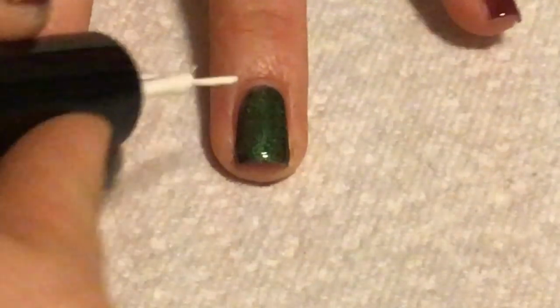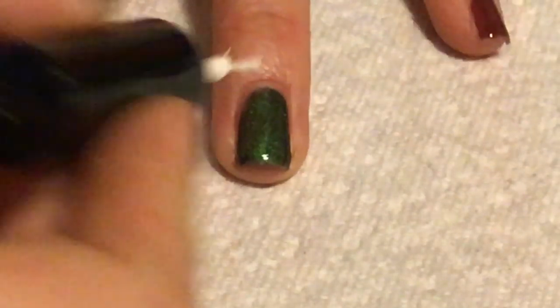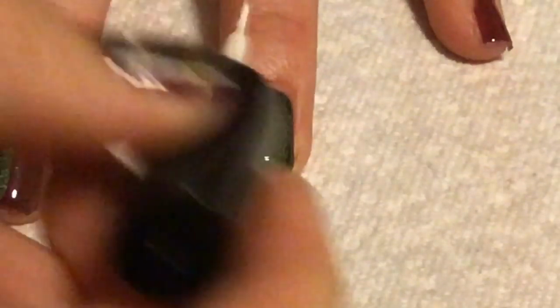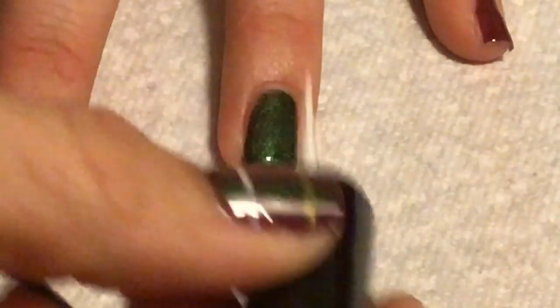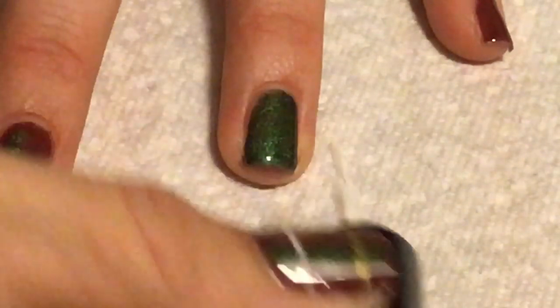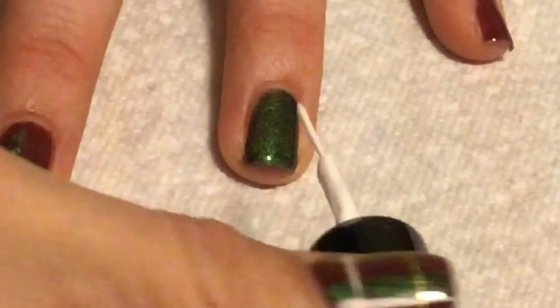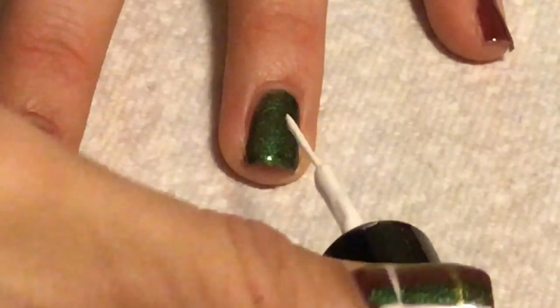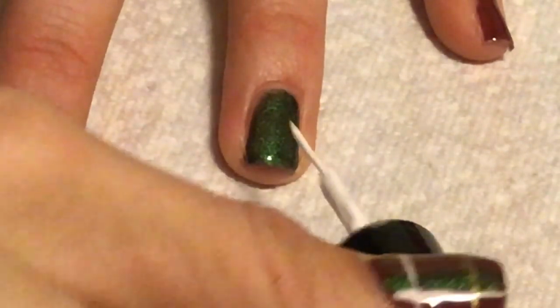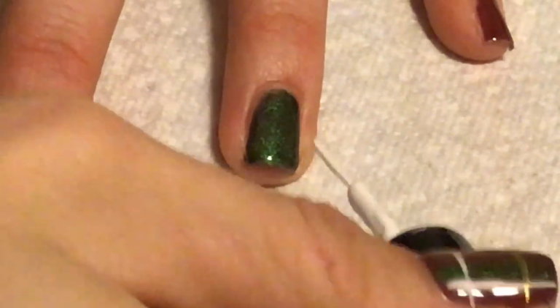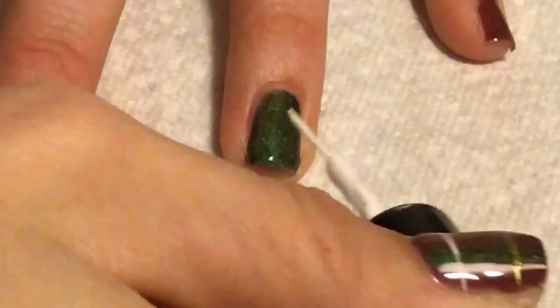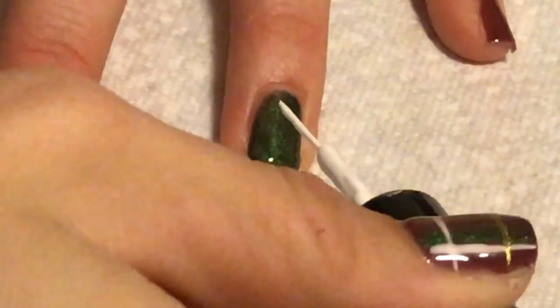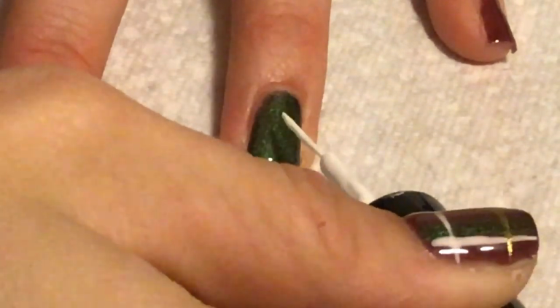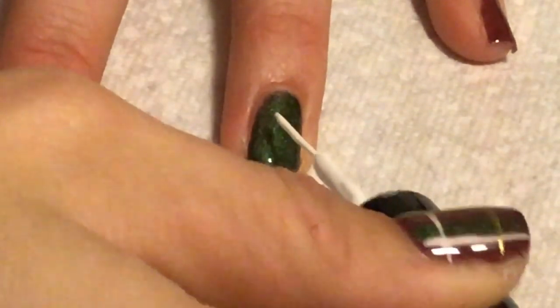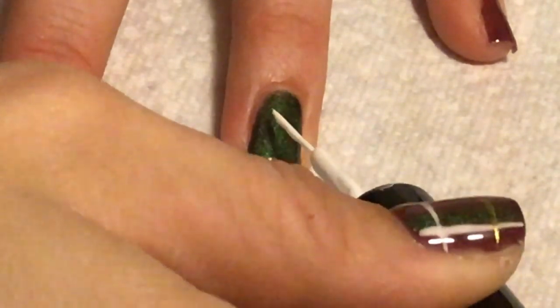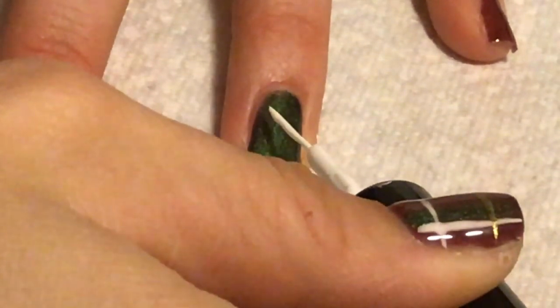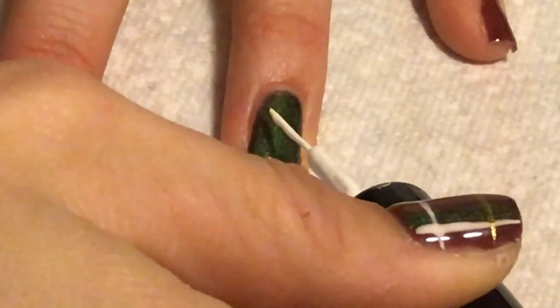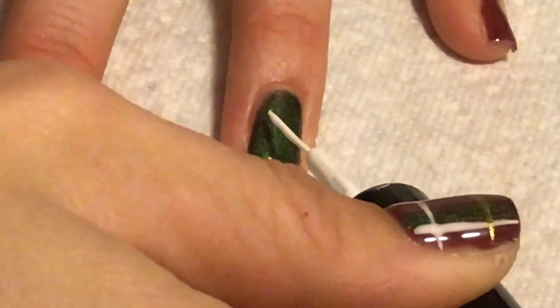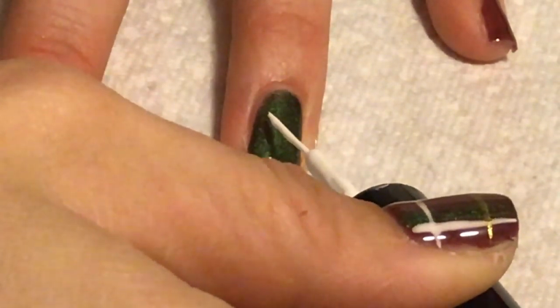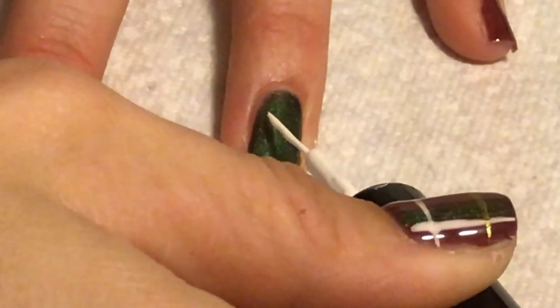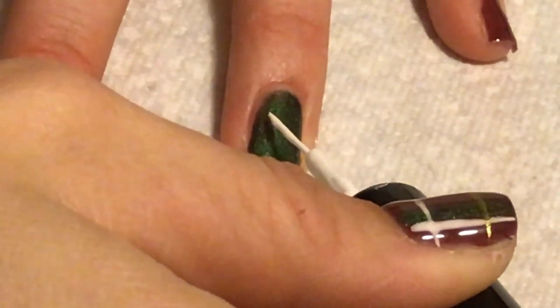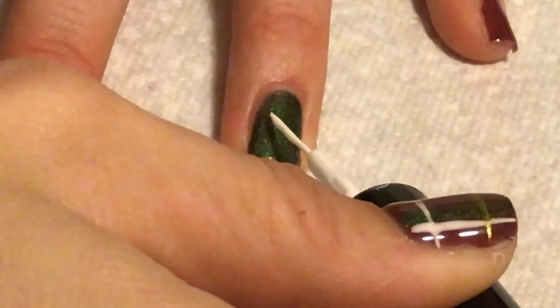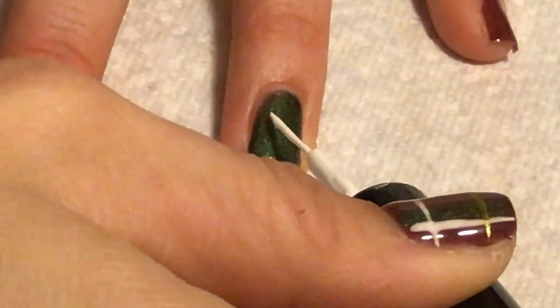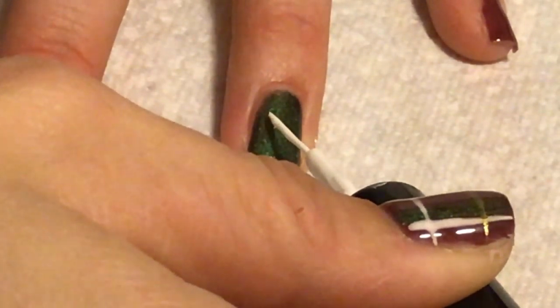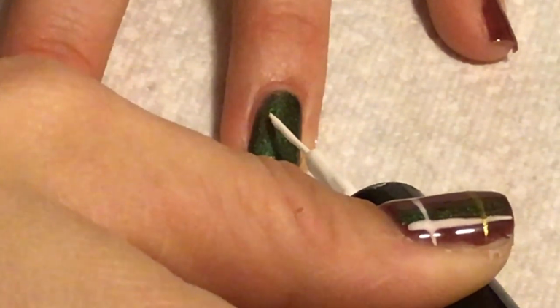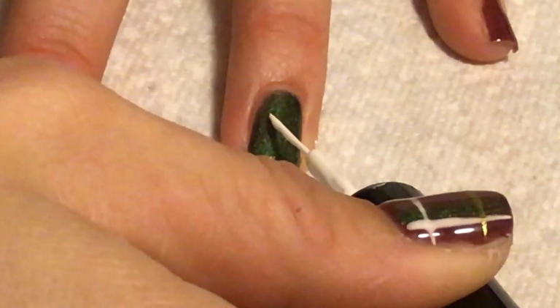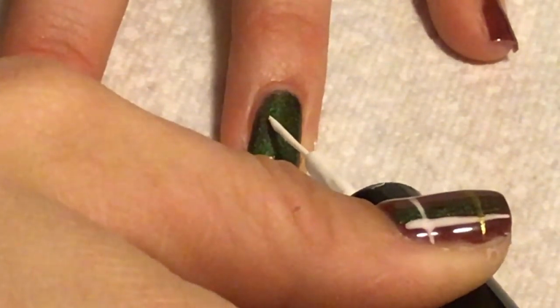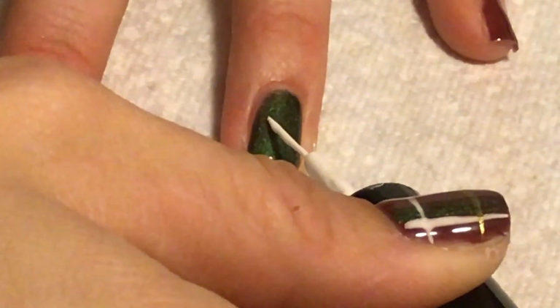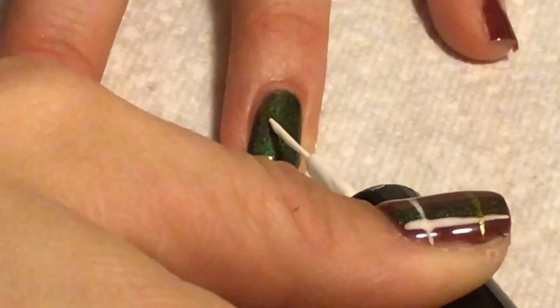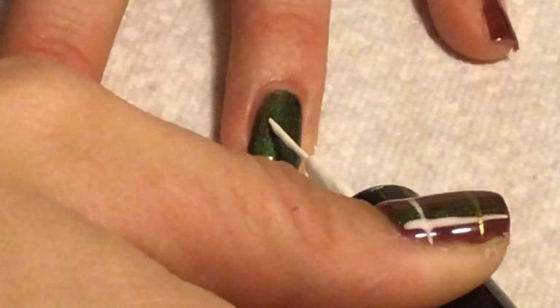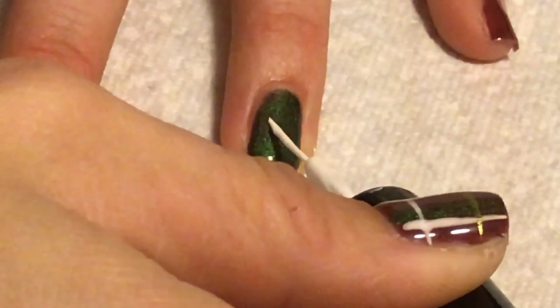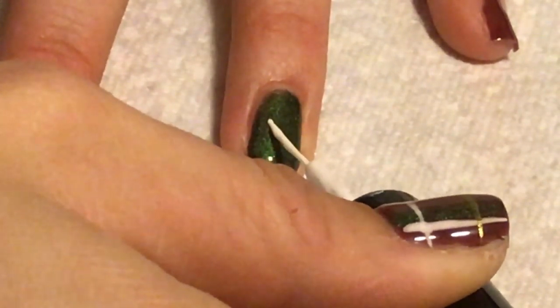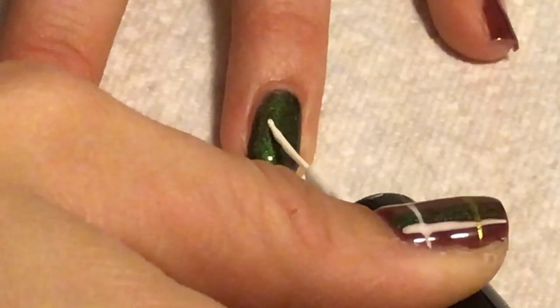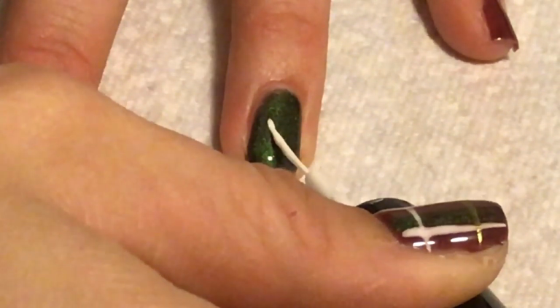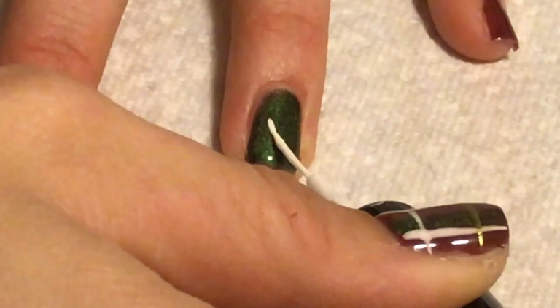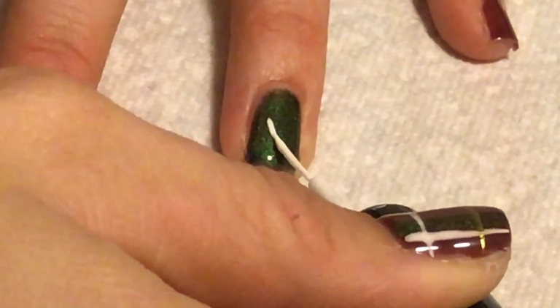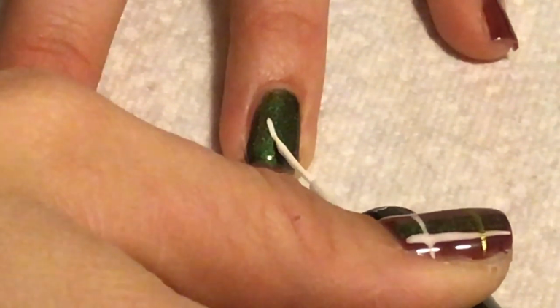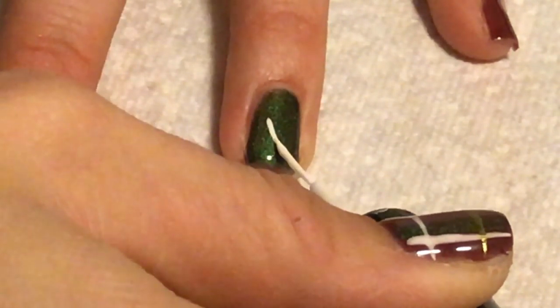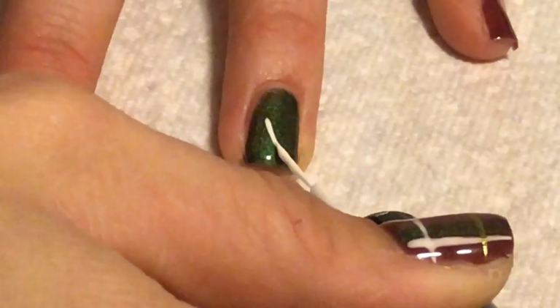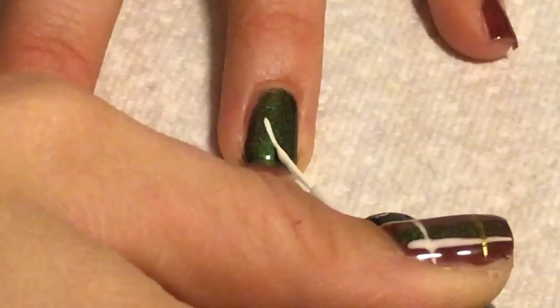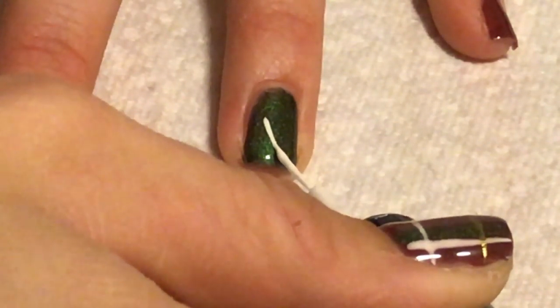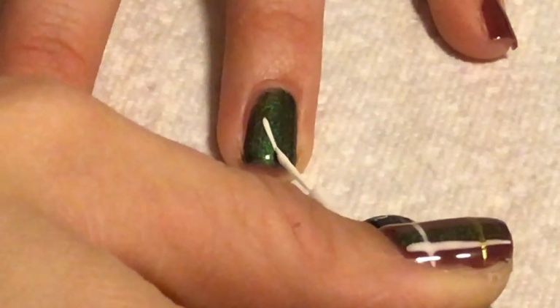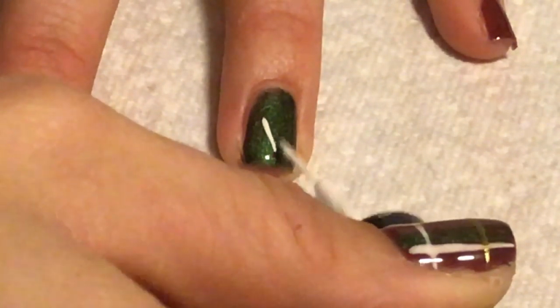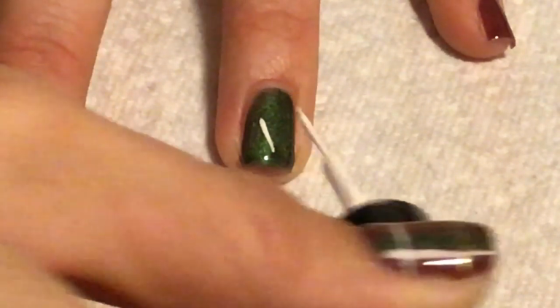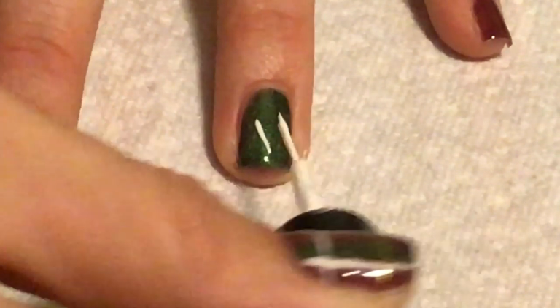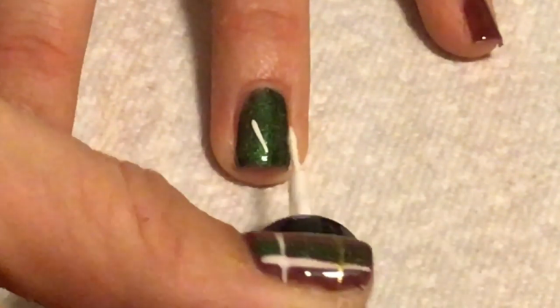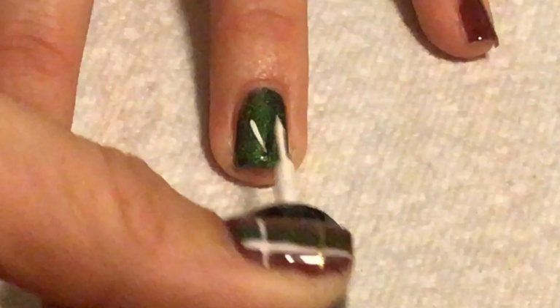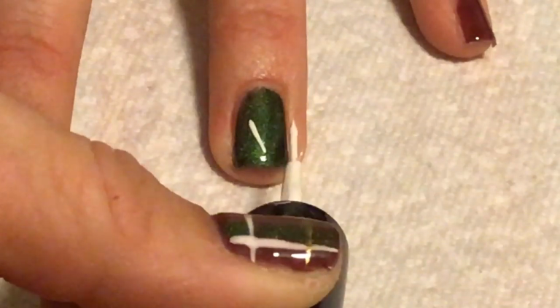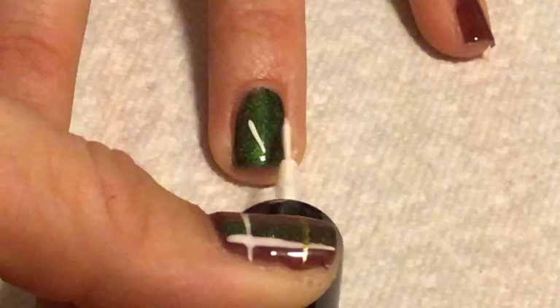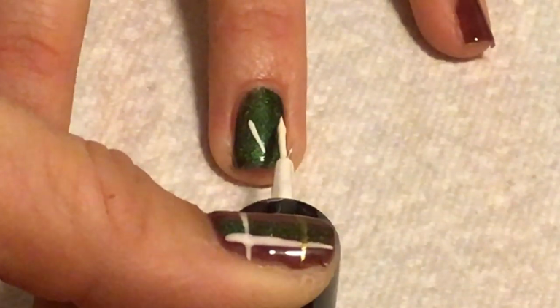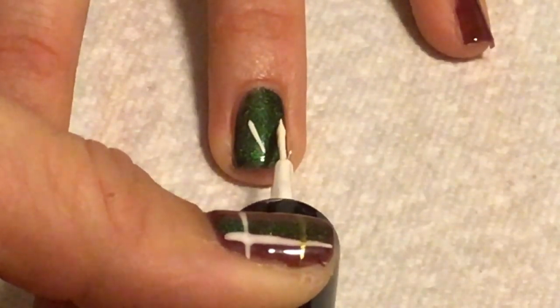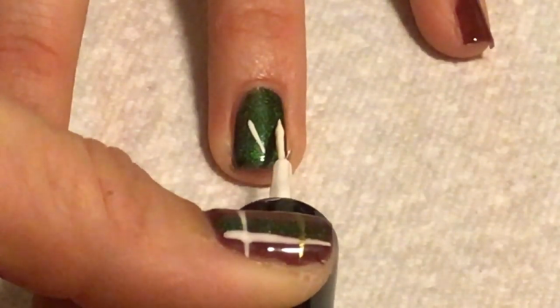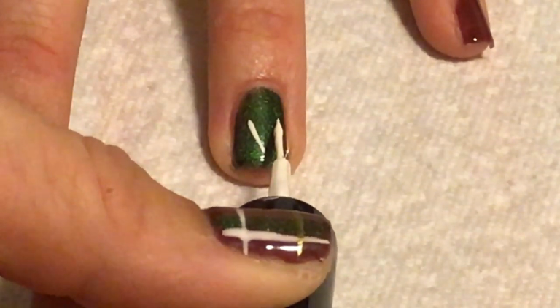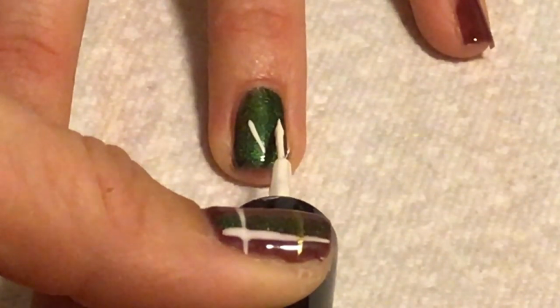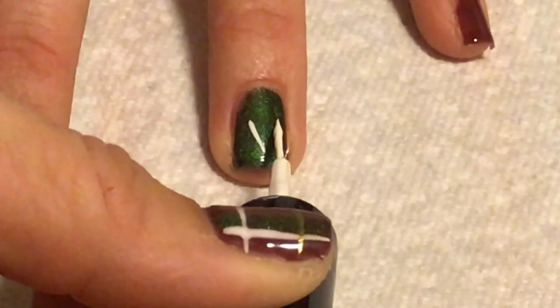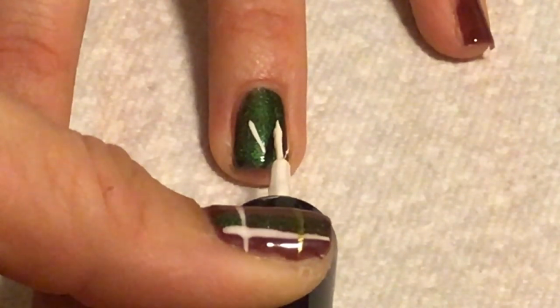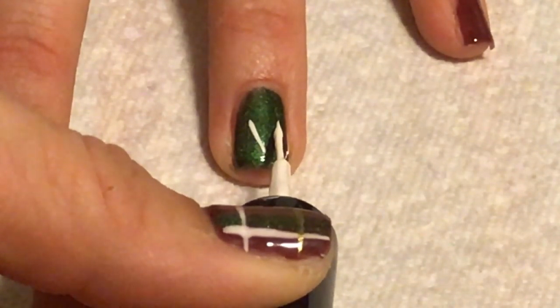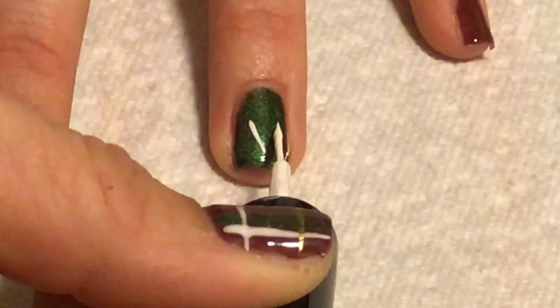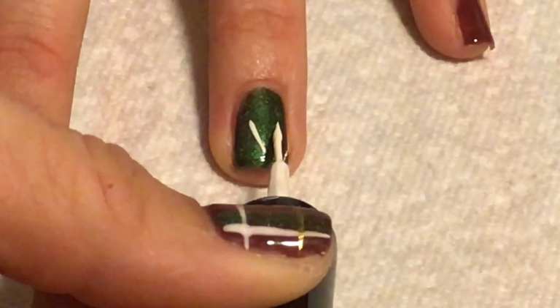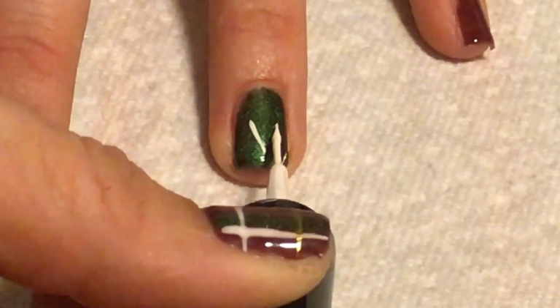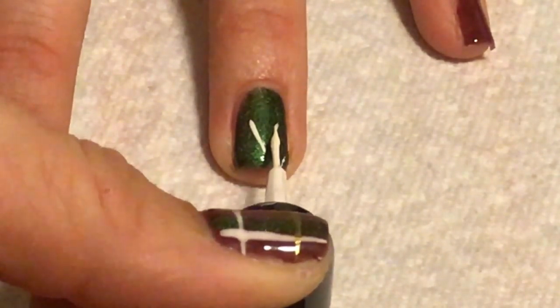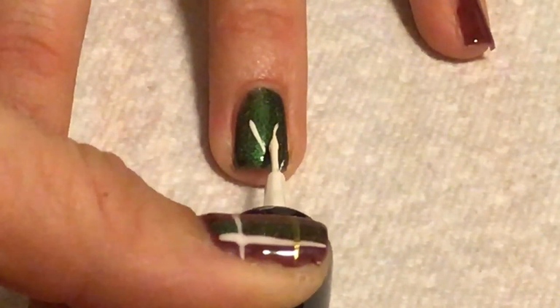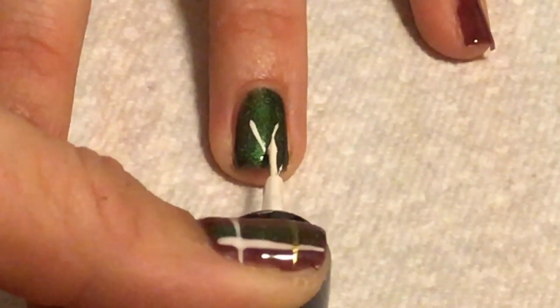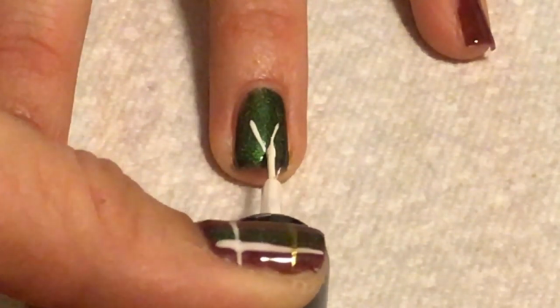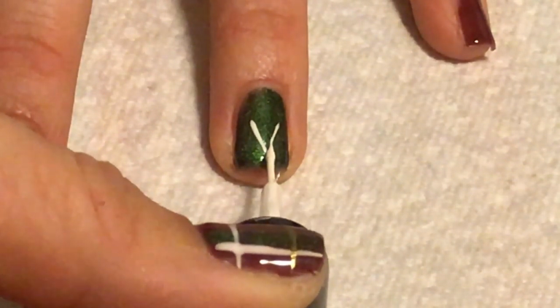And finally to finish the plaid nail, I'm just going to take that white again and do a vertical line on the other side of my nail.